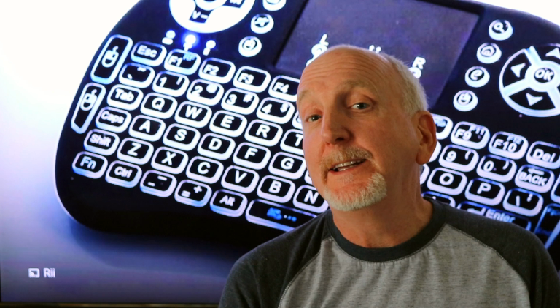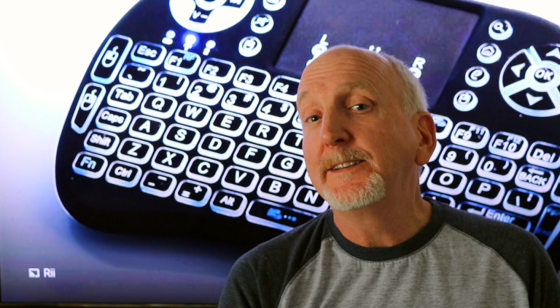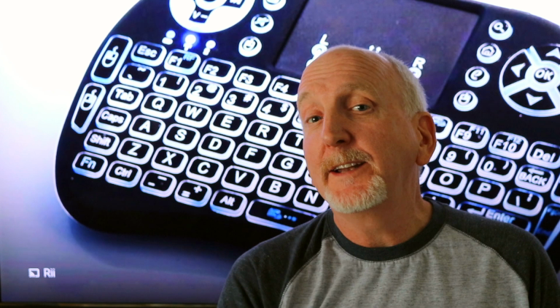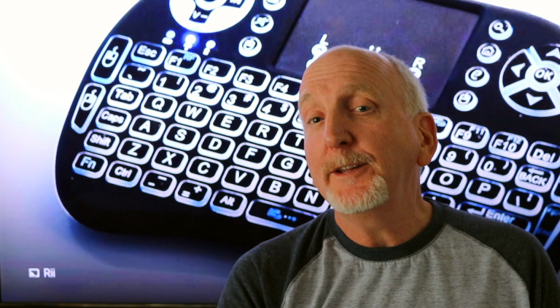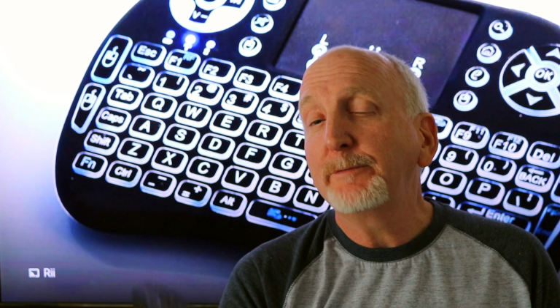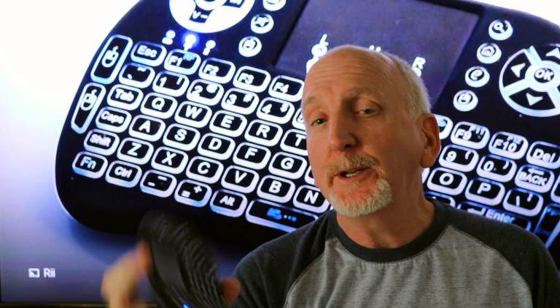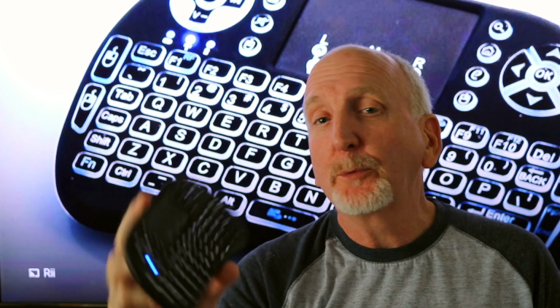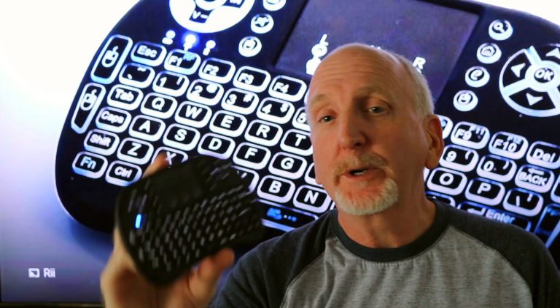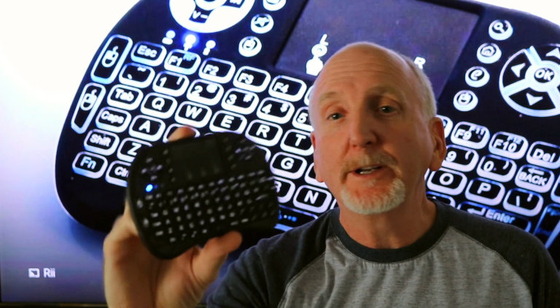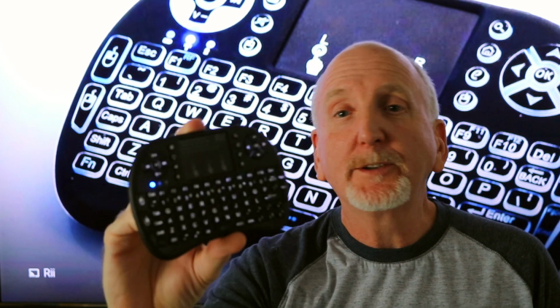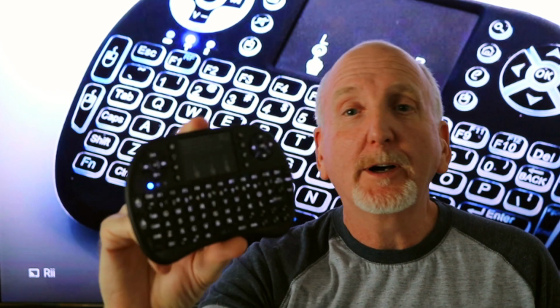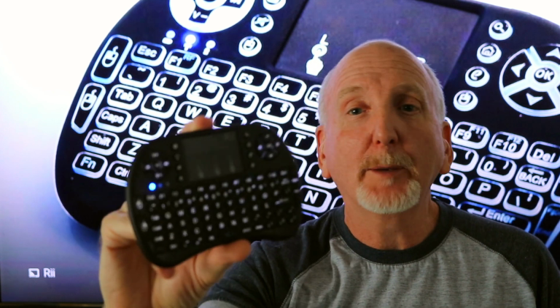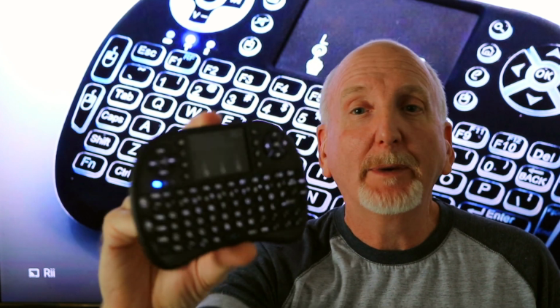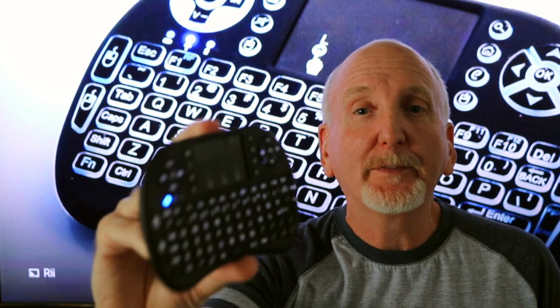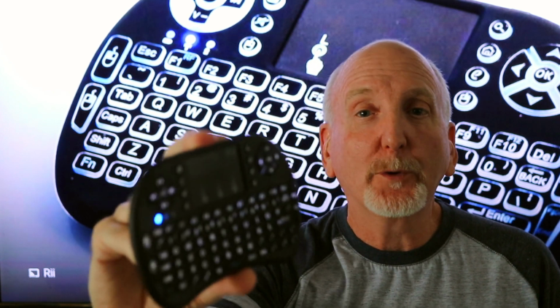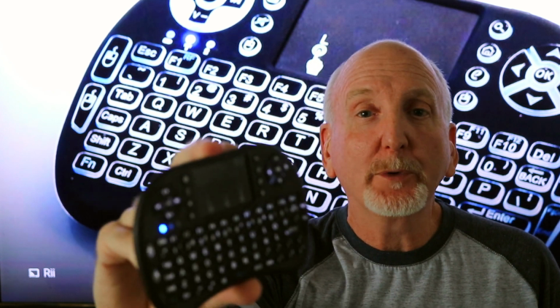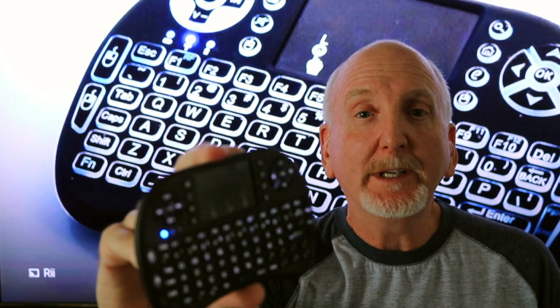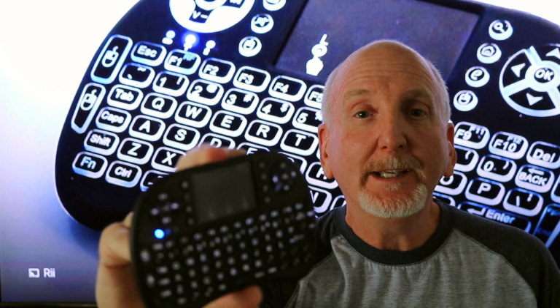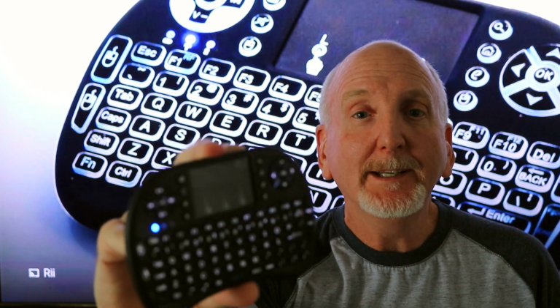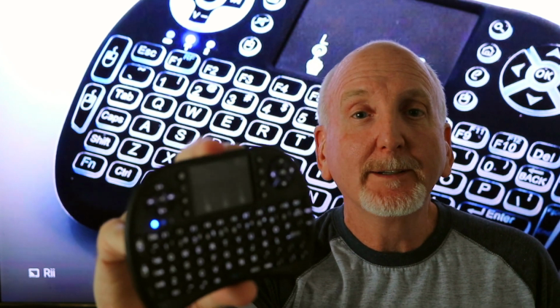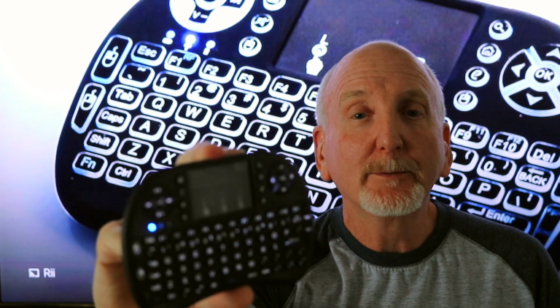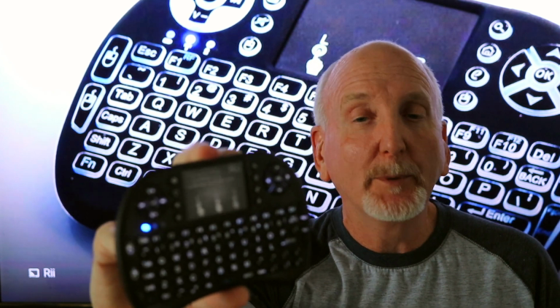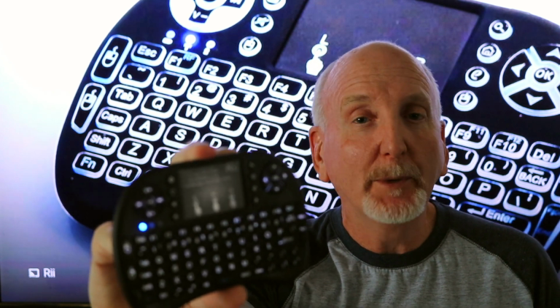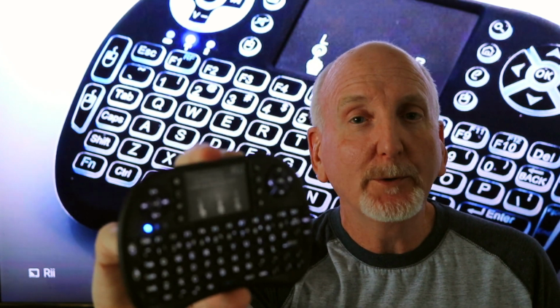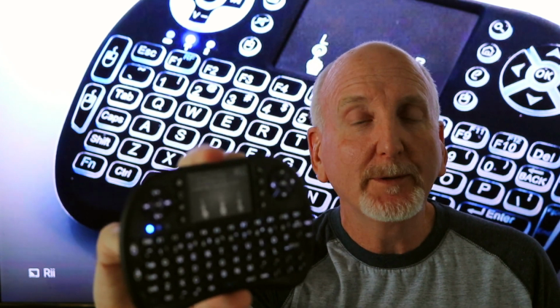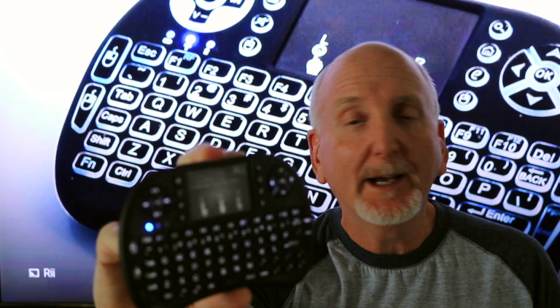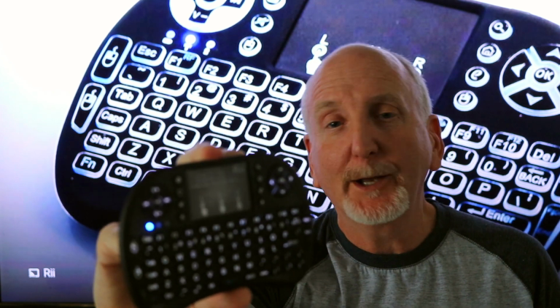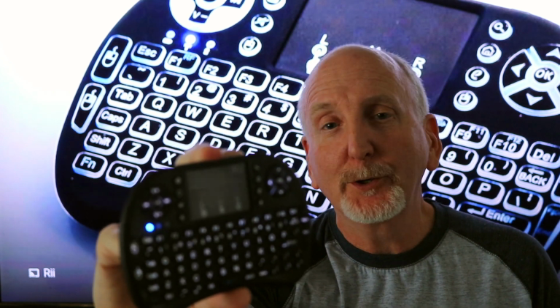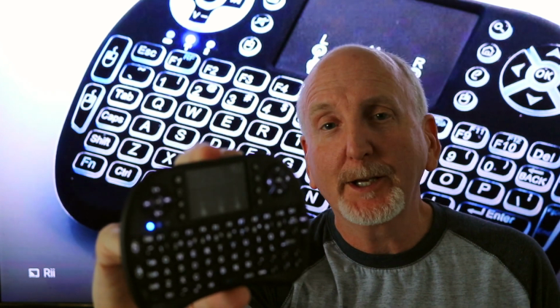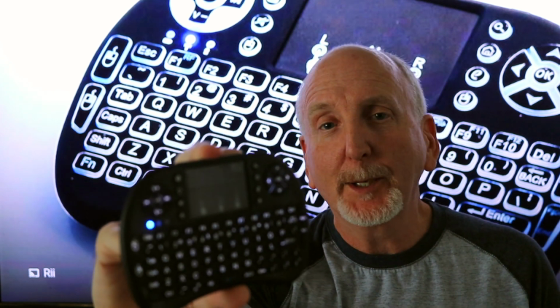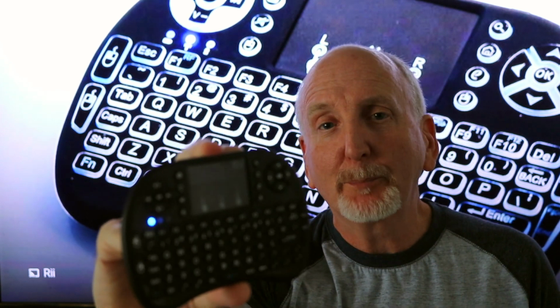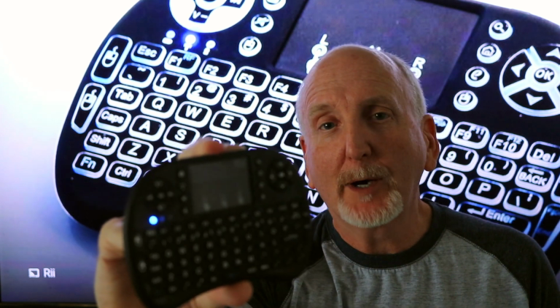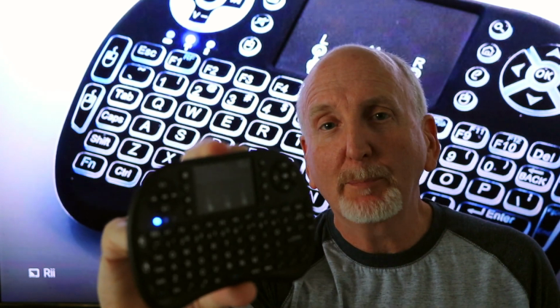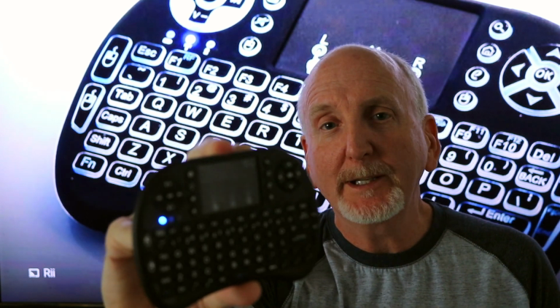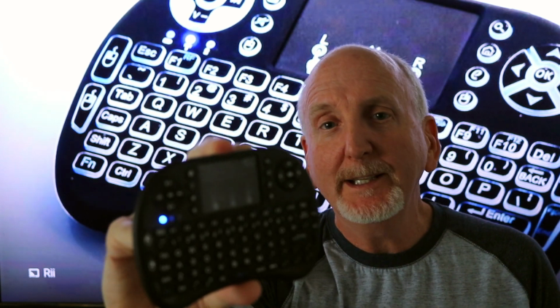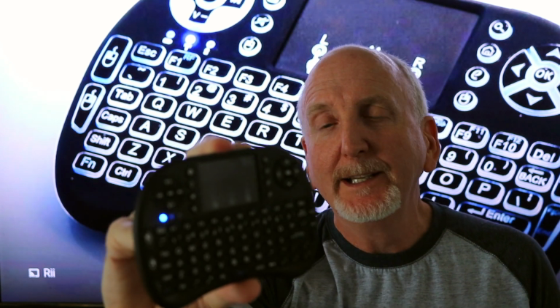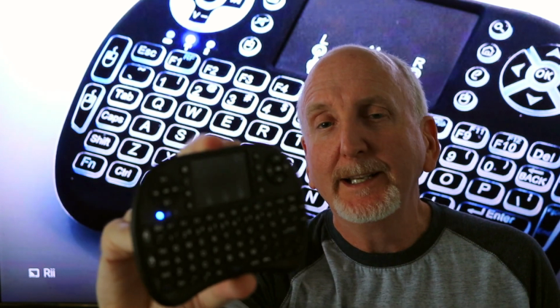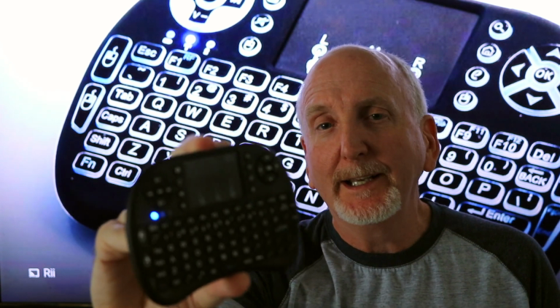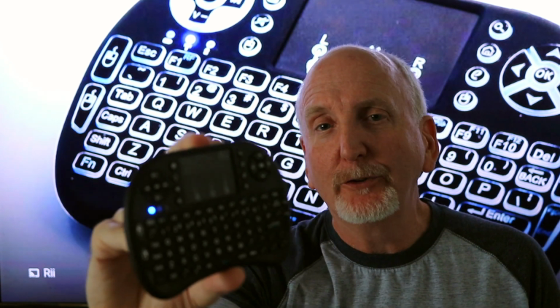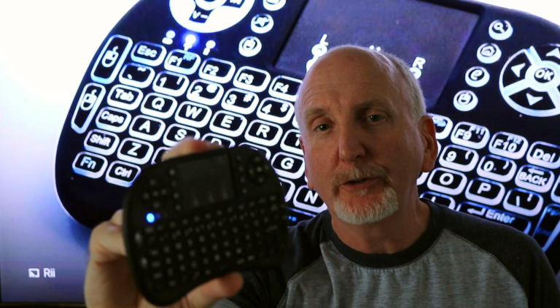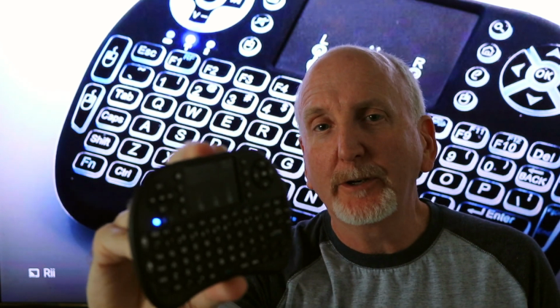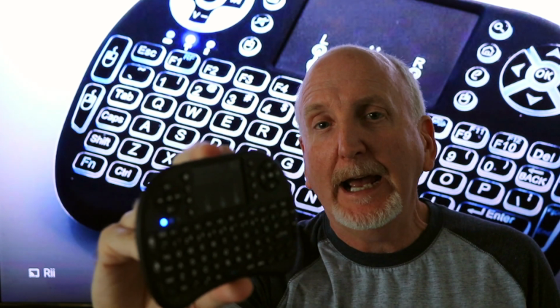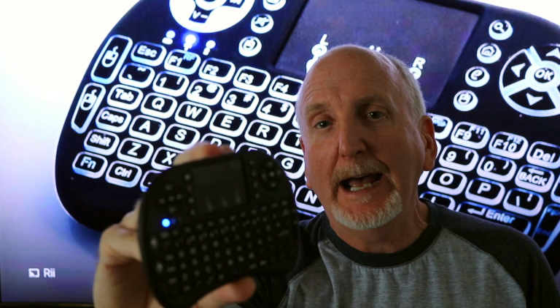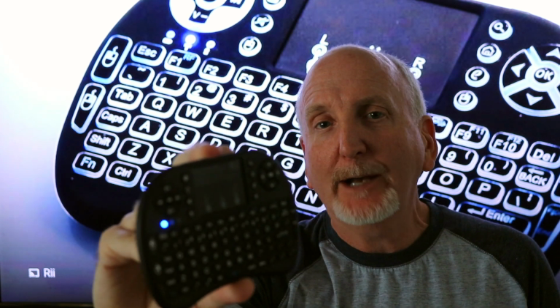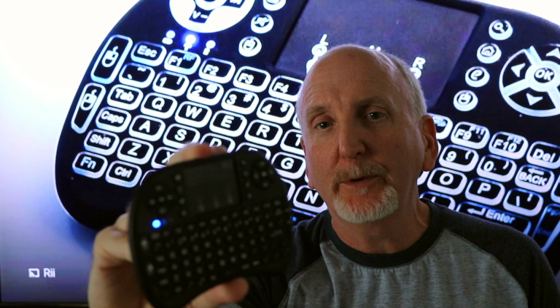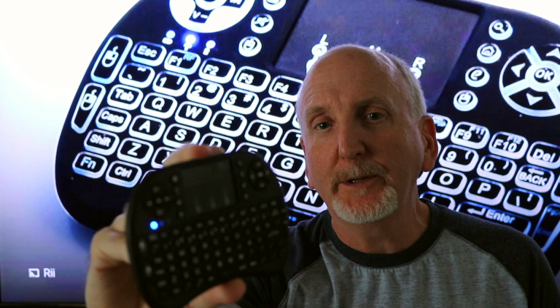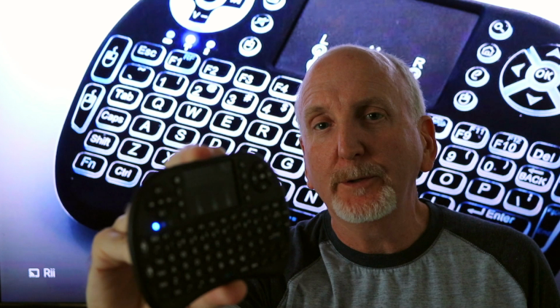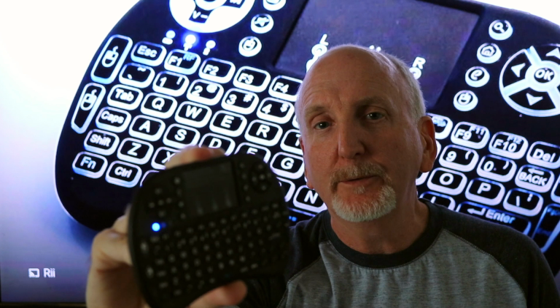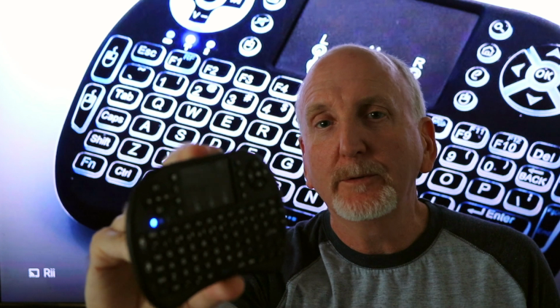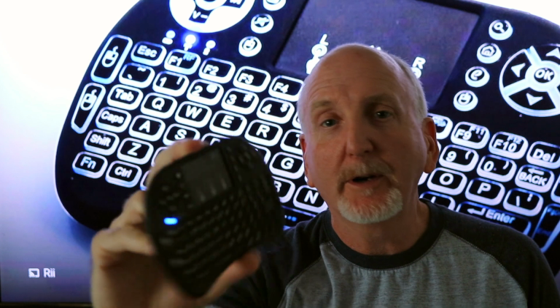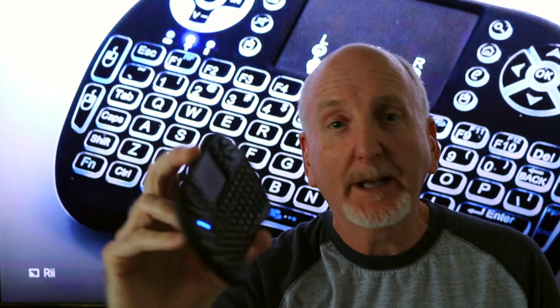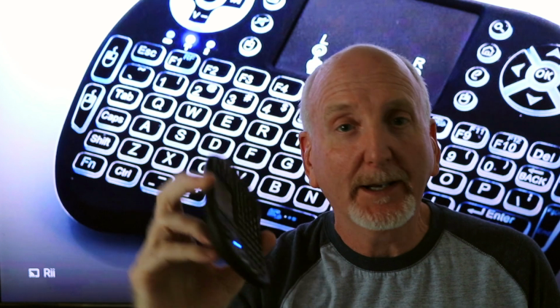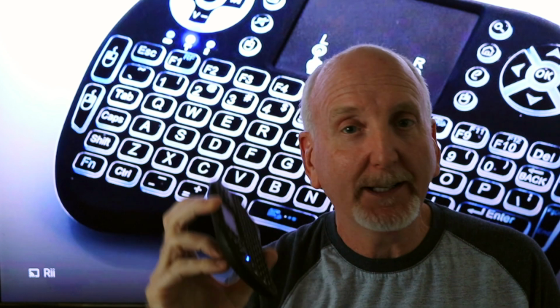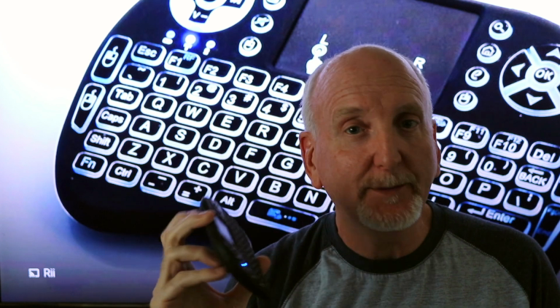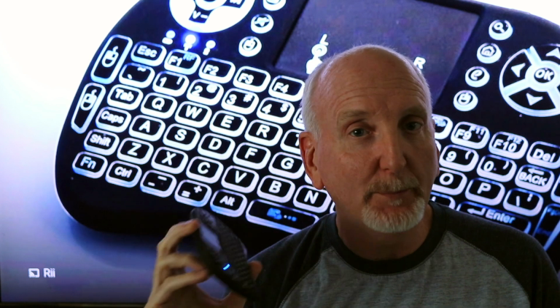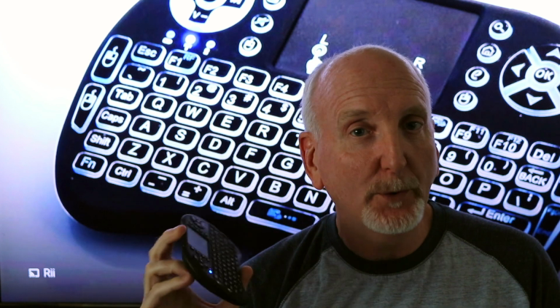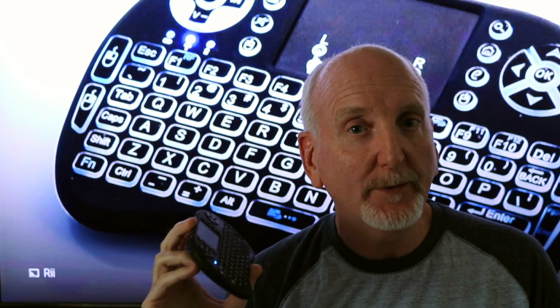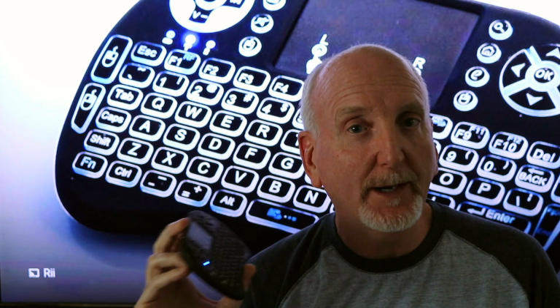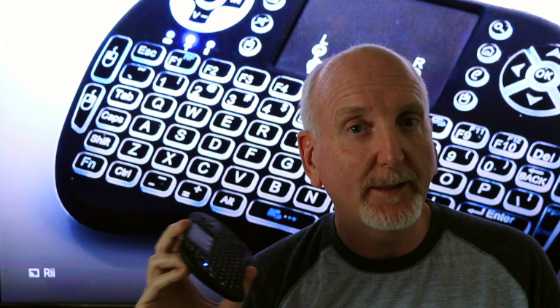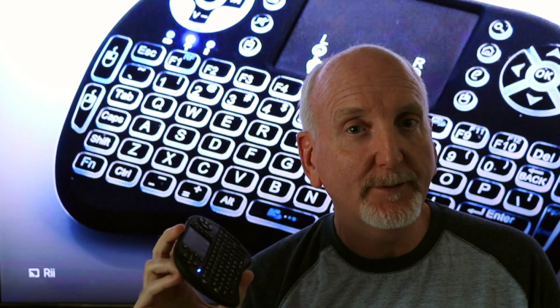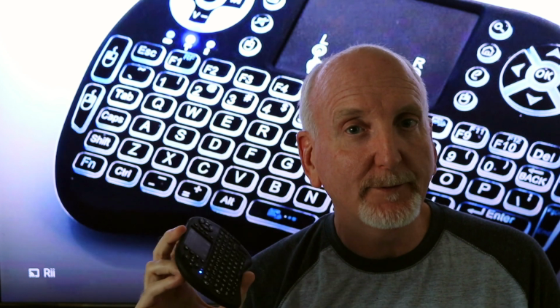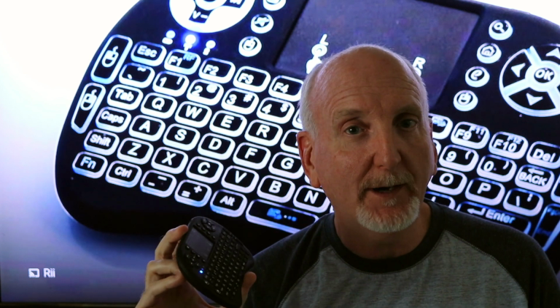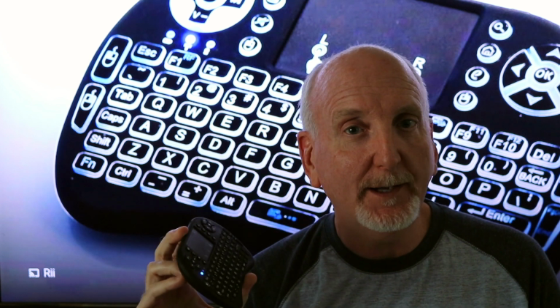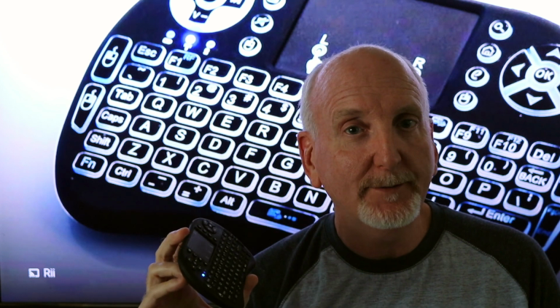In today's video, we're going to talk about the RE remote, how to hook it up properly, and share a hack with you on how to get the most out of this device.